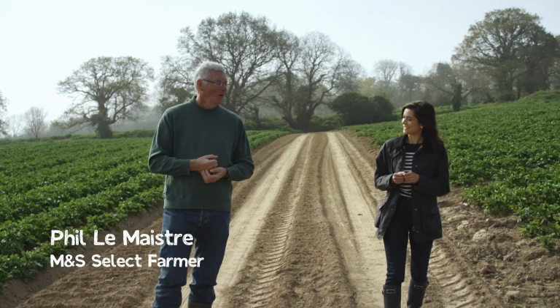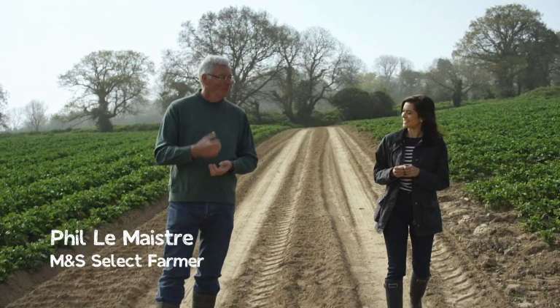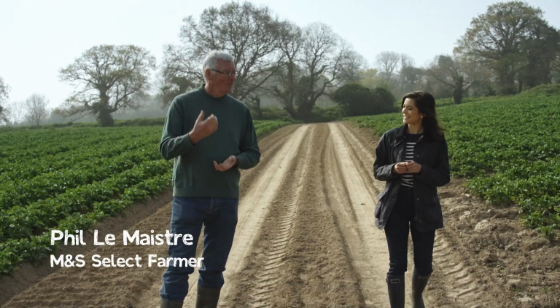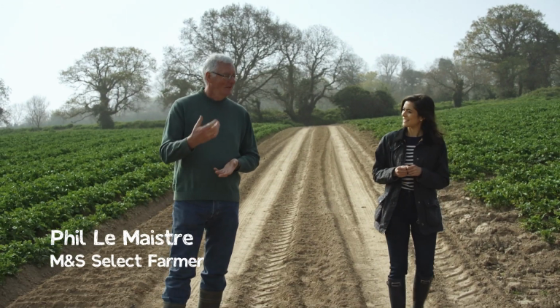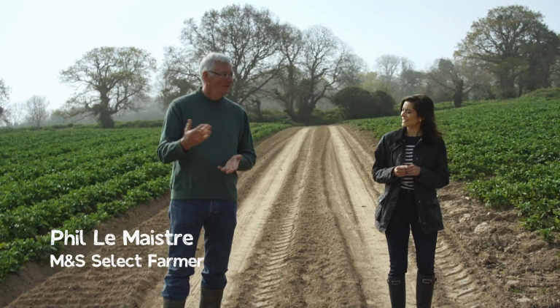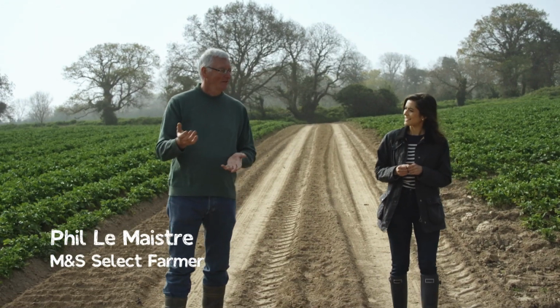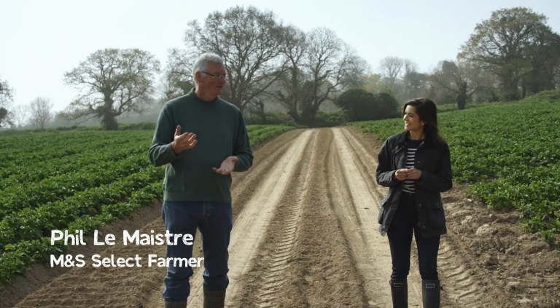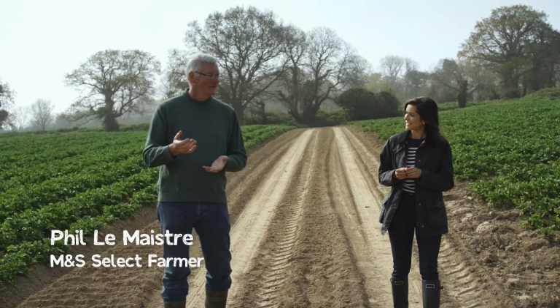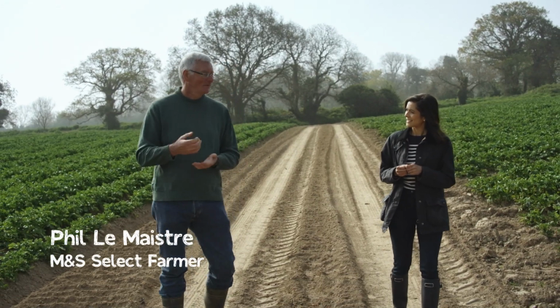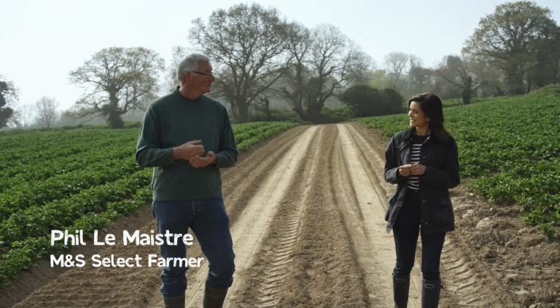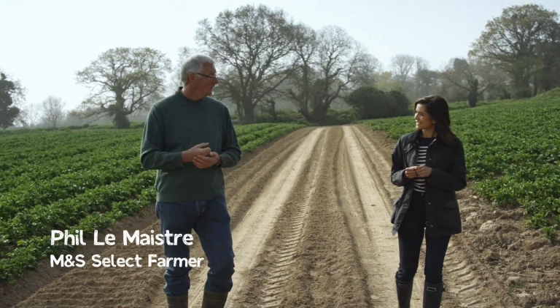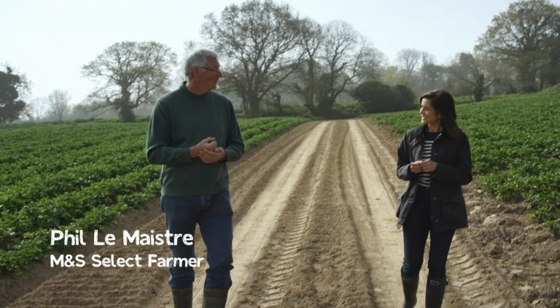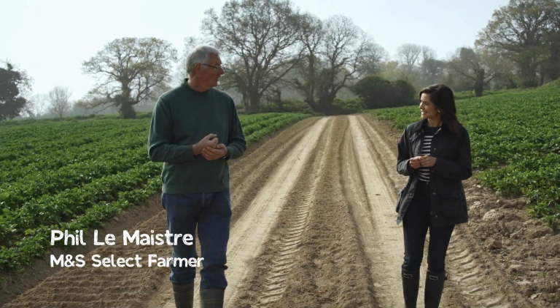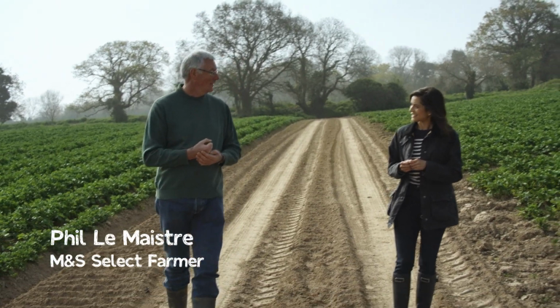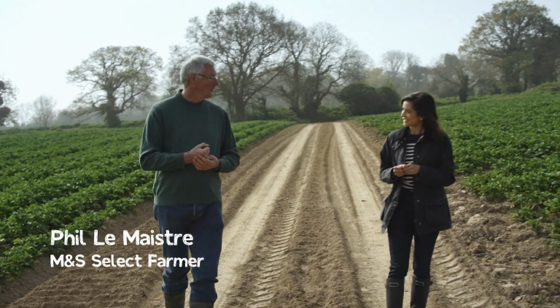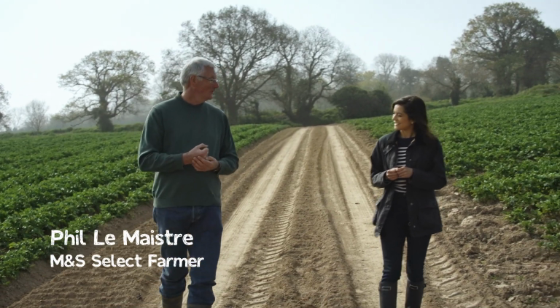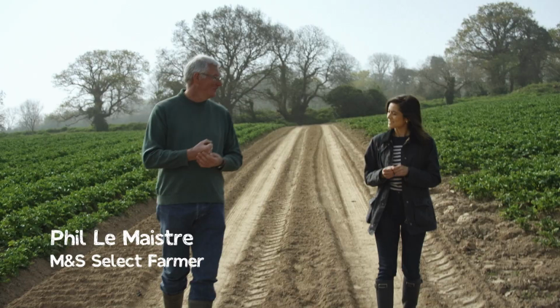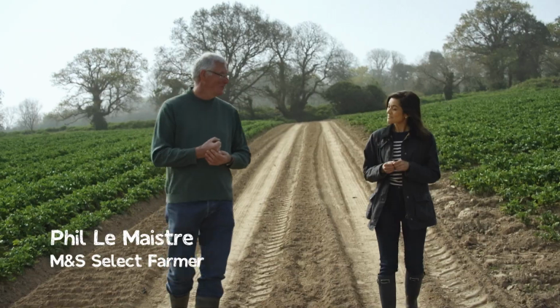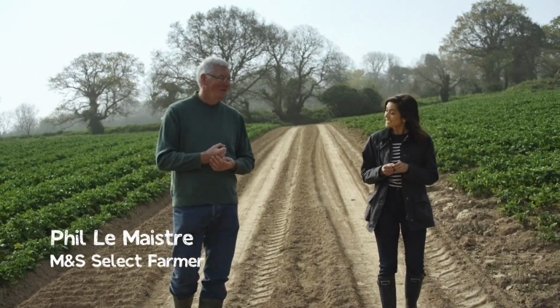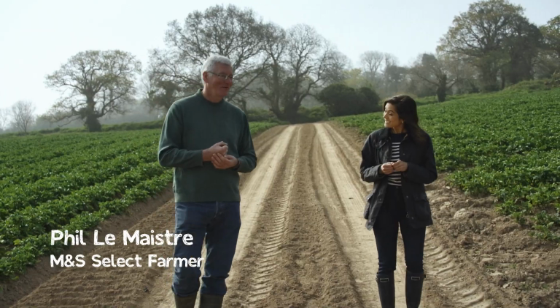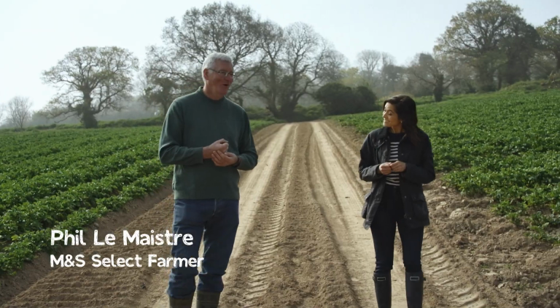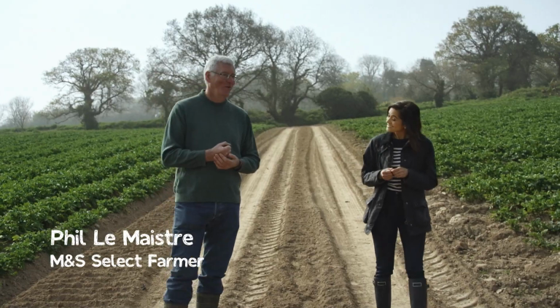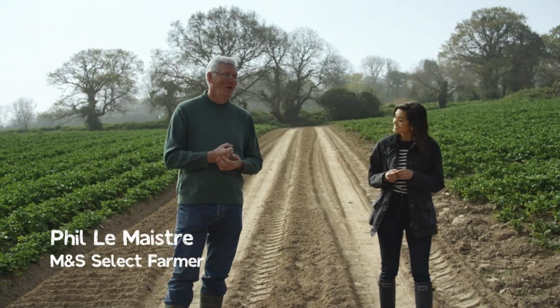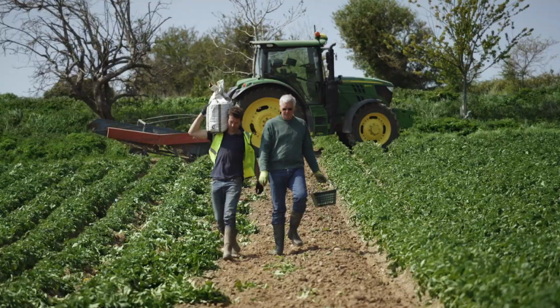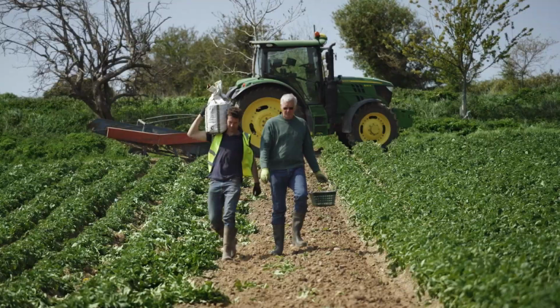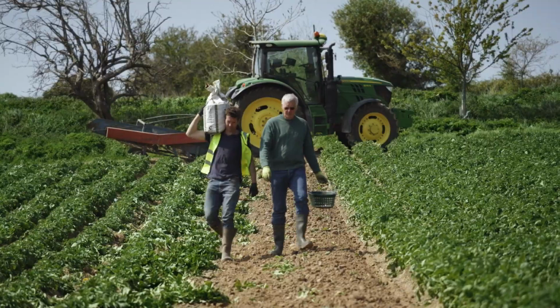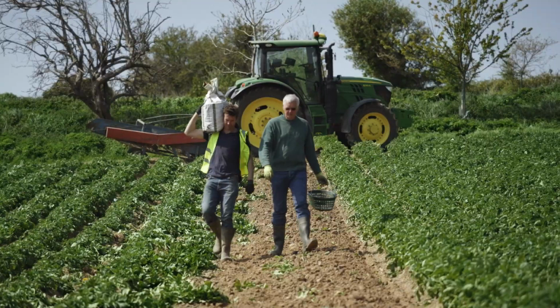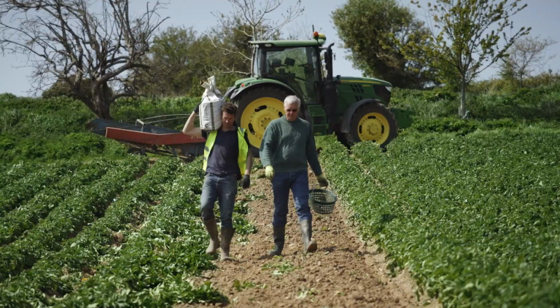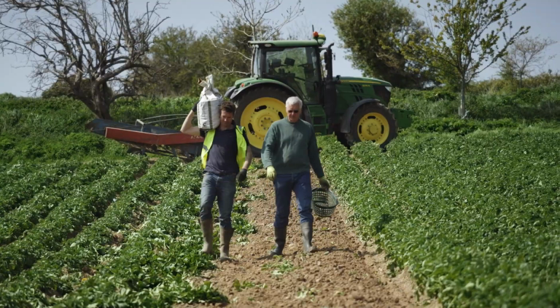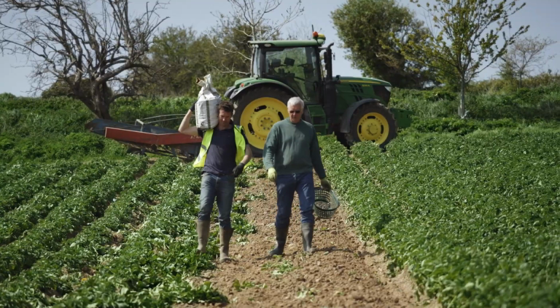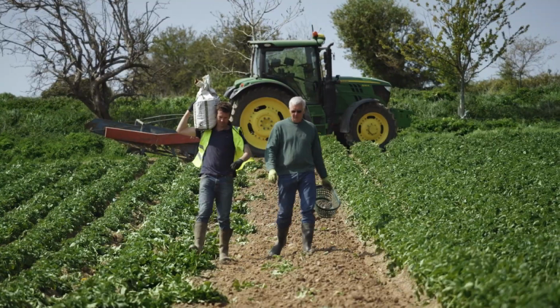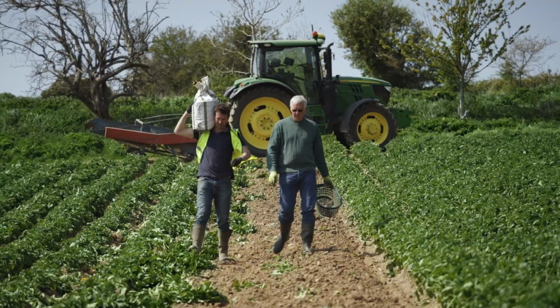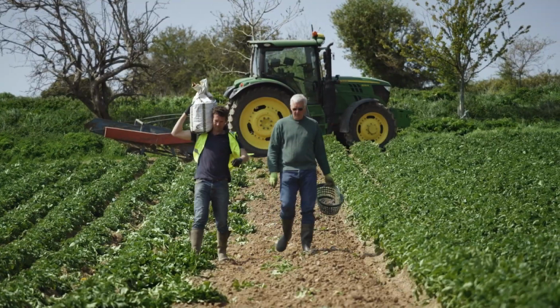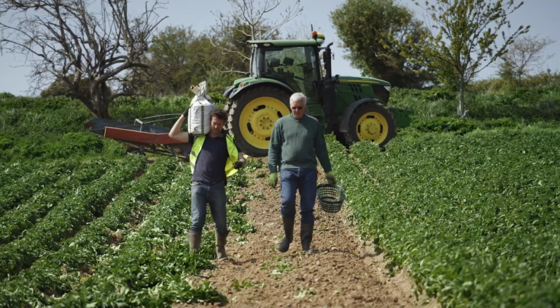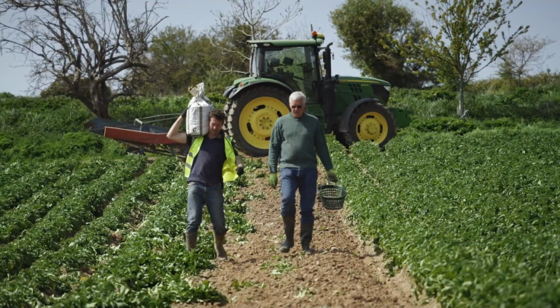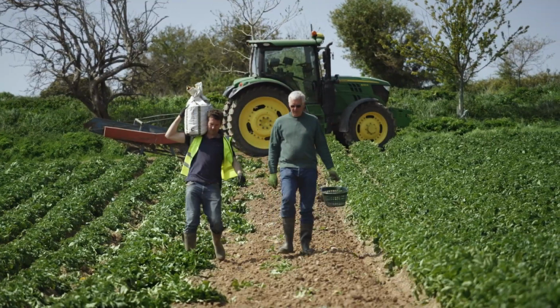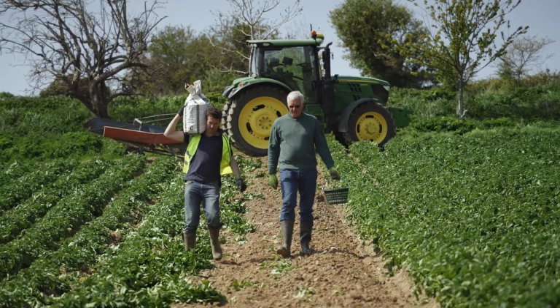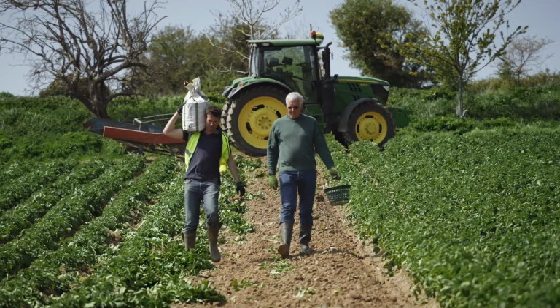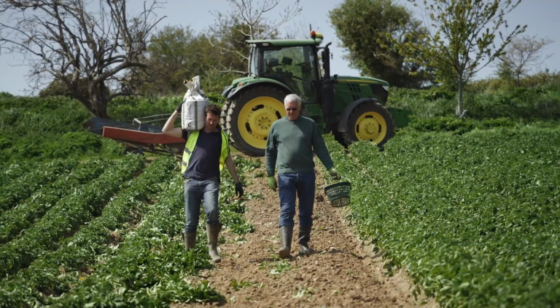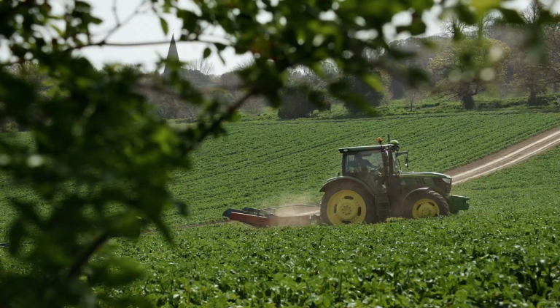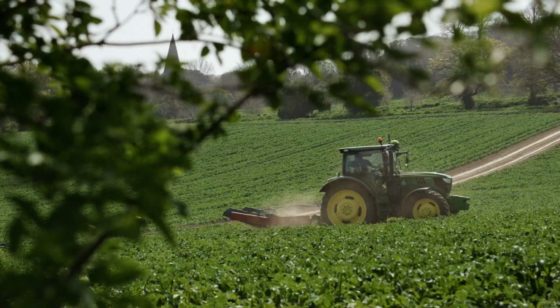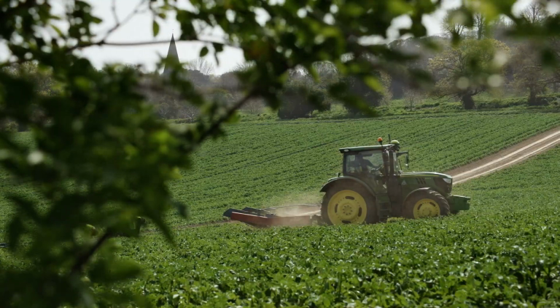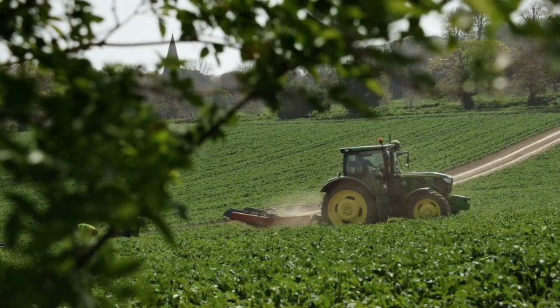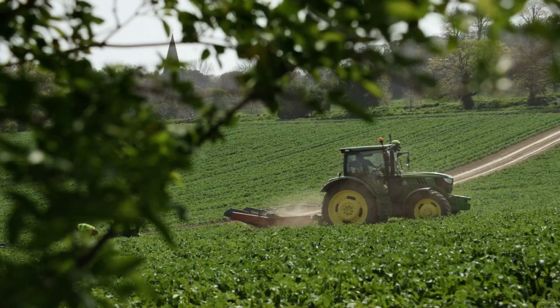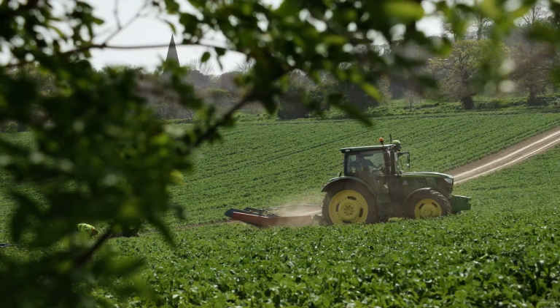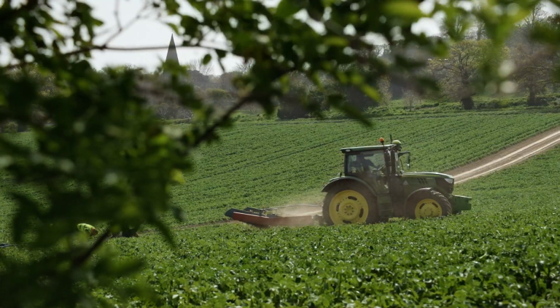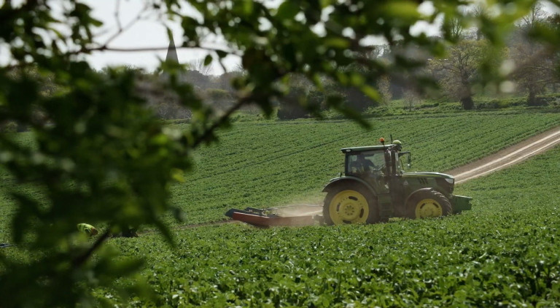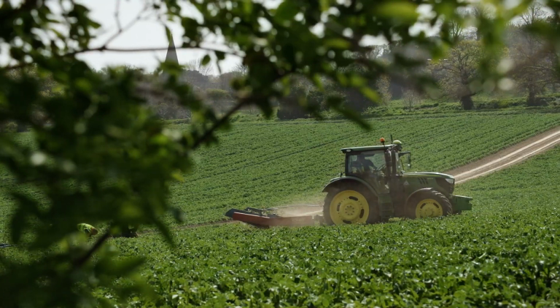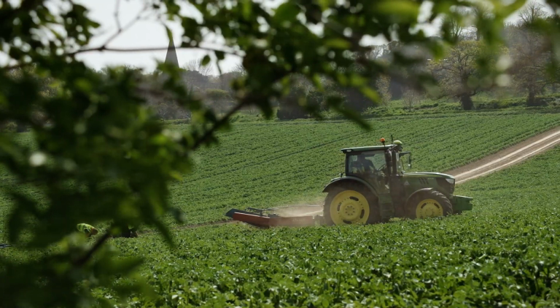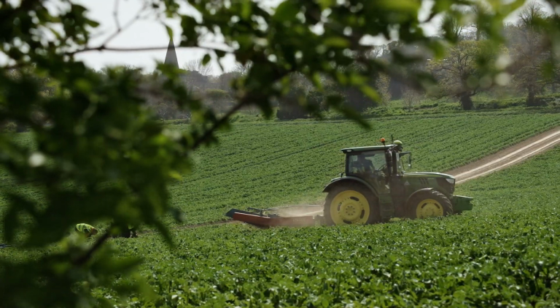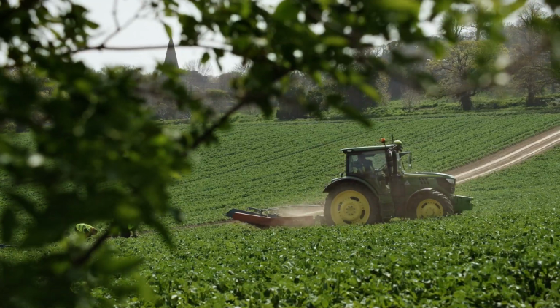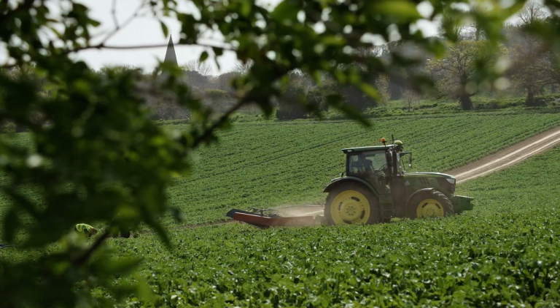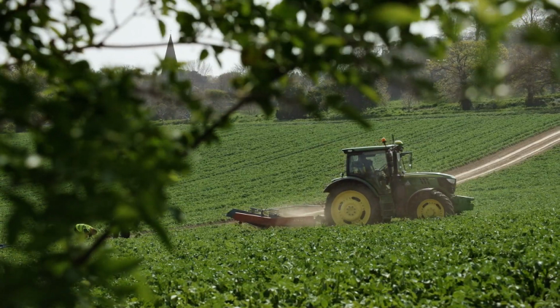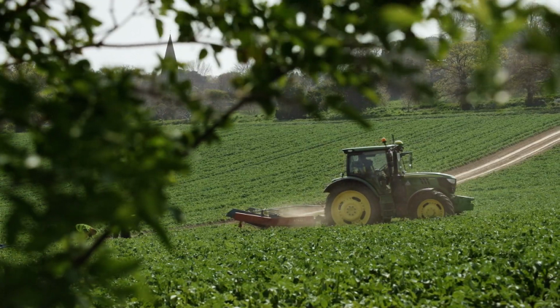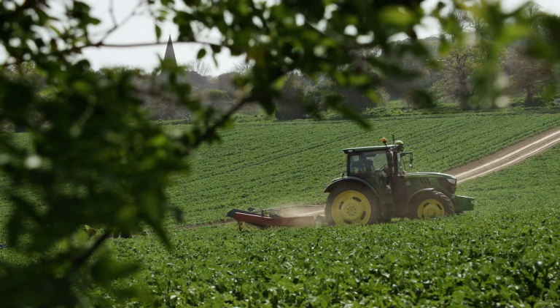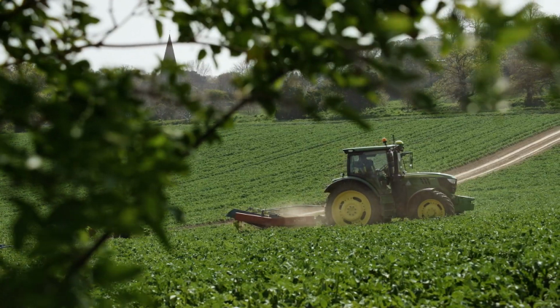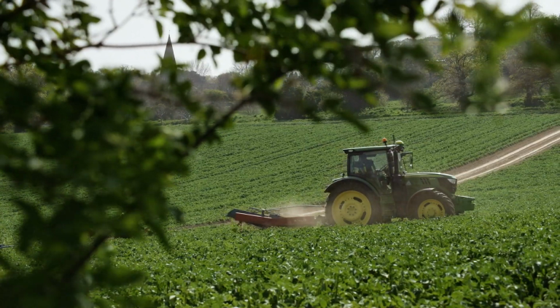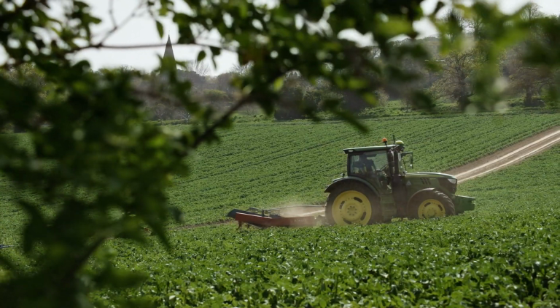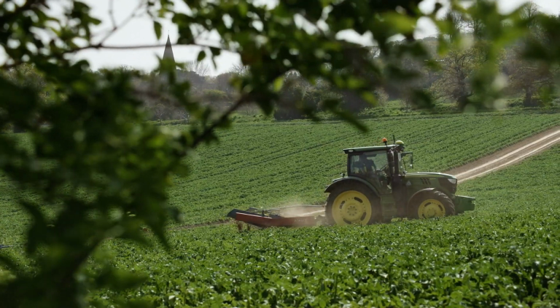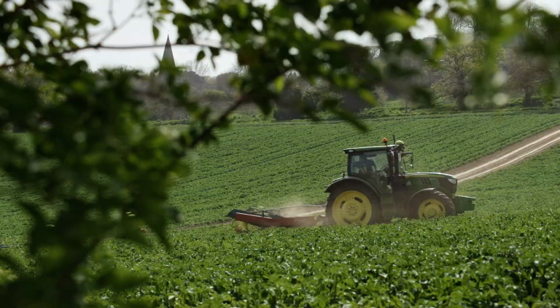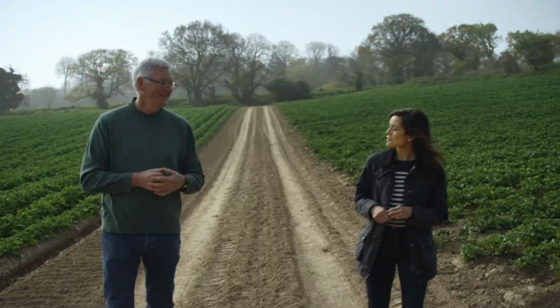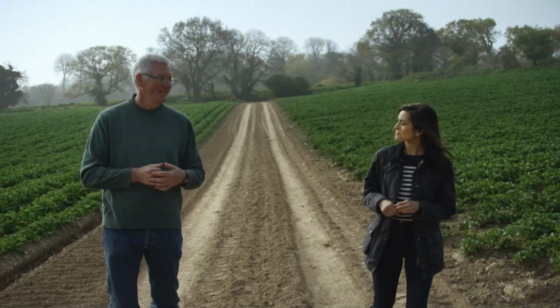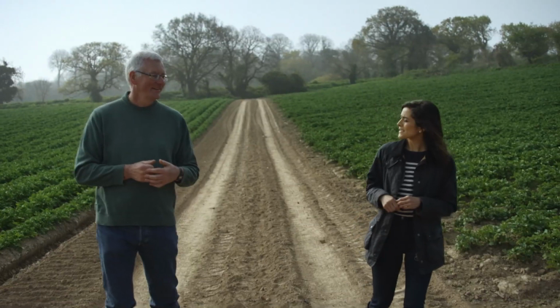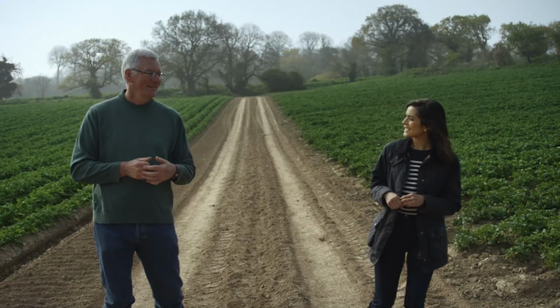Well, my son's the seventh generation to be farming the family farm. It's amazing that we're still farming the same field today. There's no place you'd rather be.